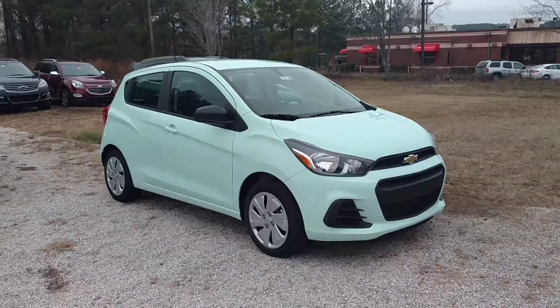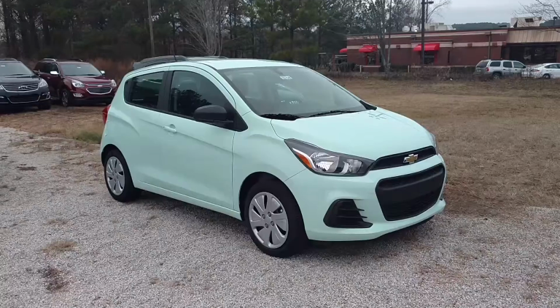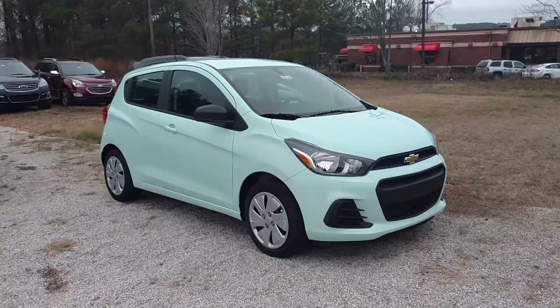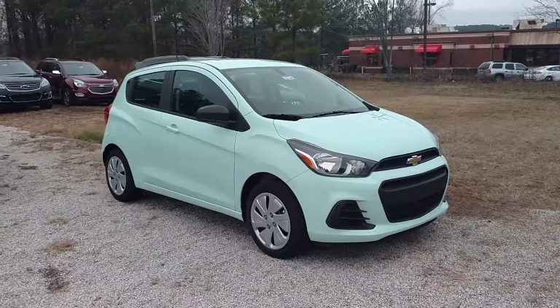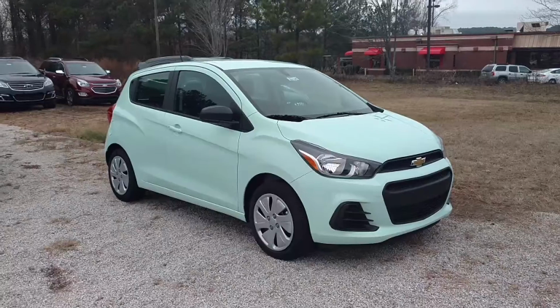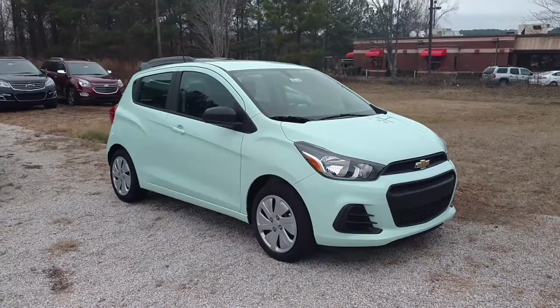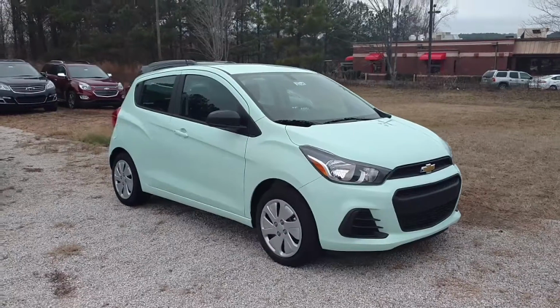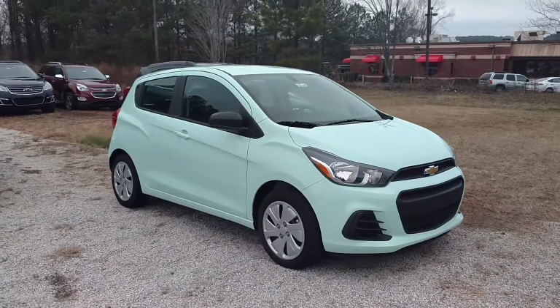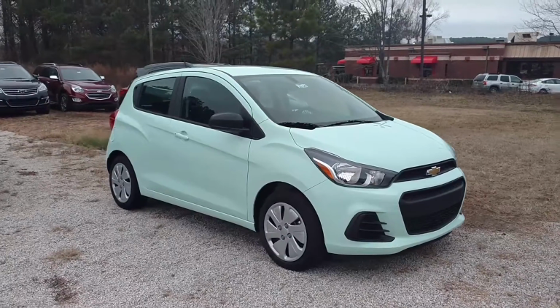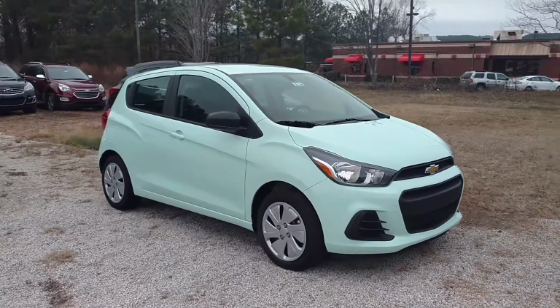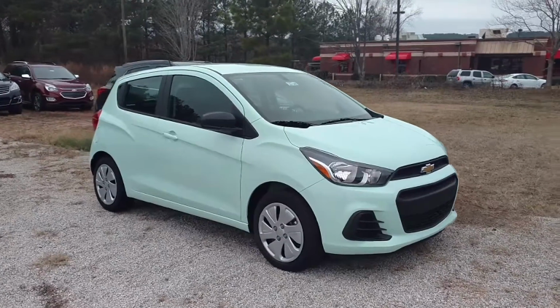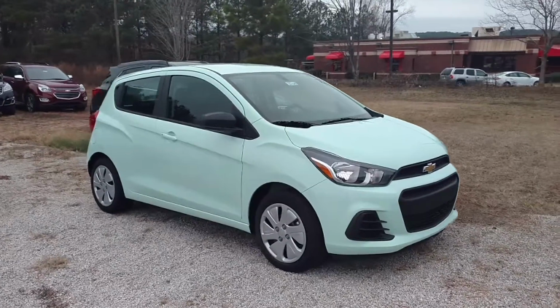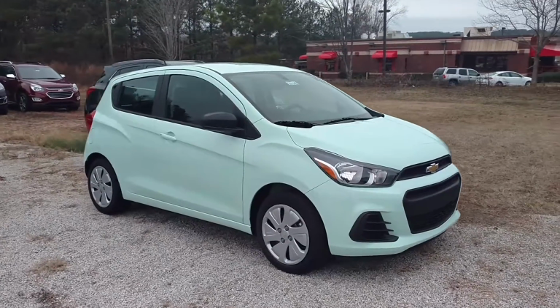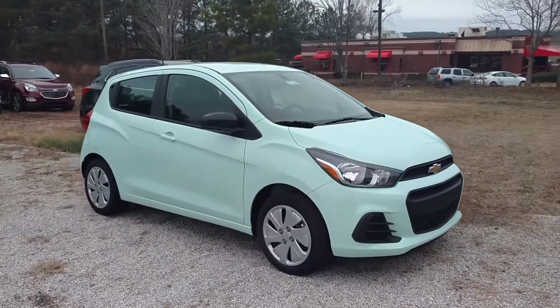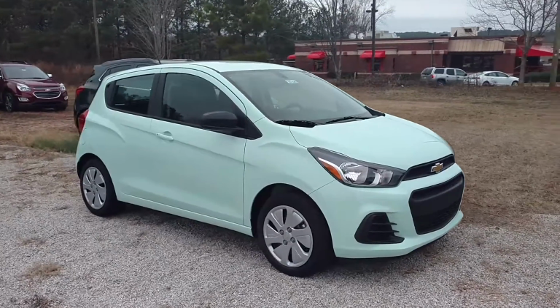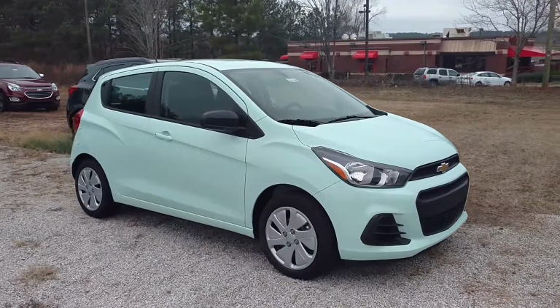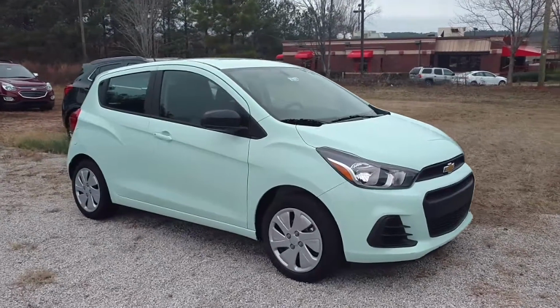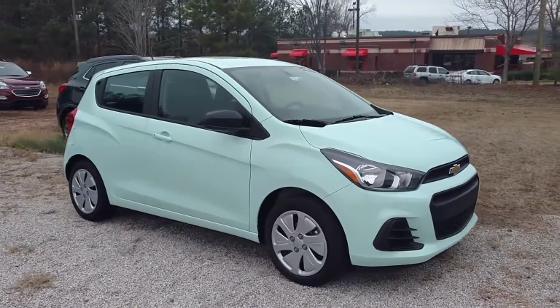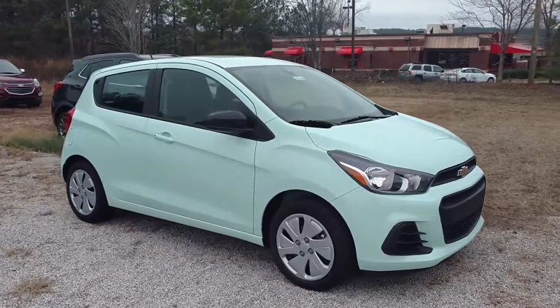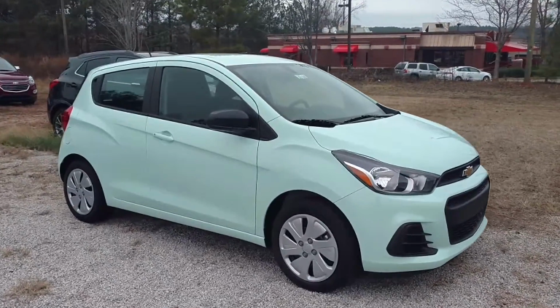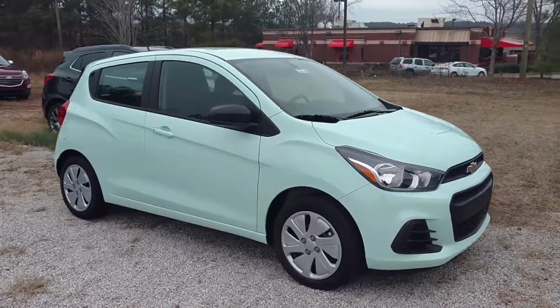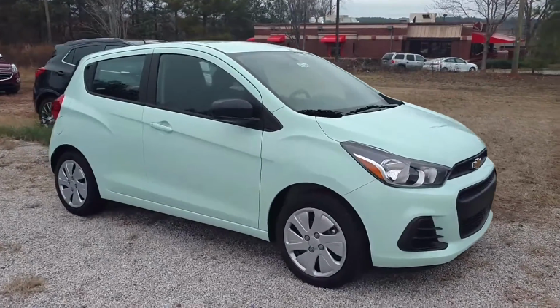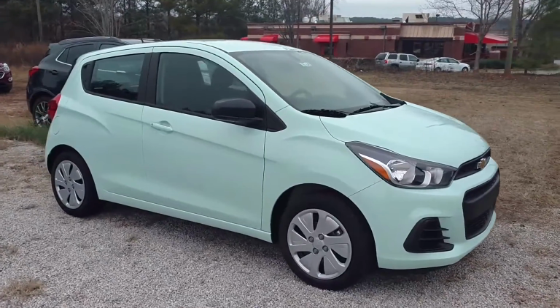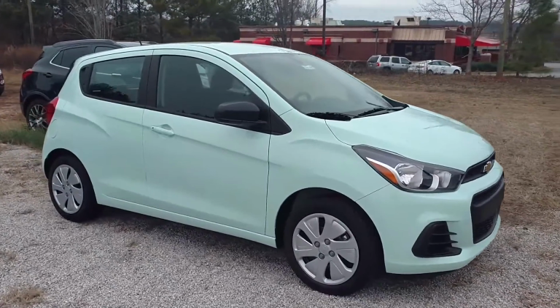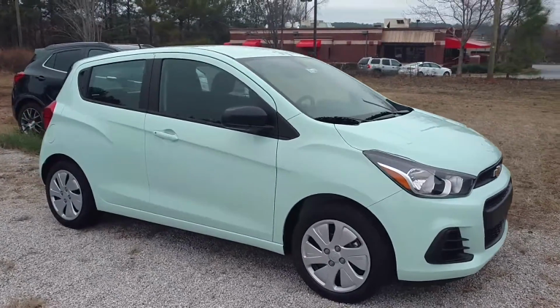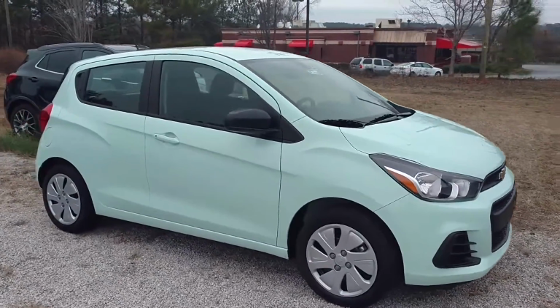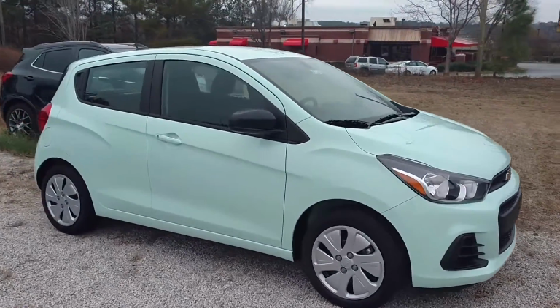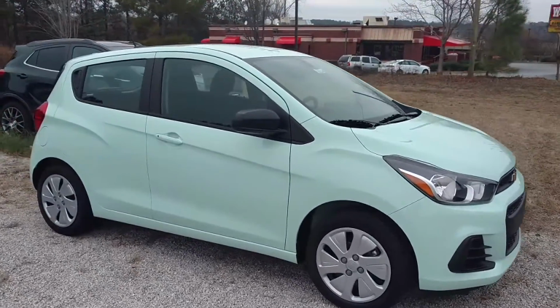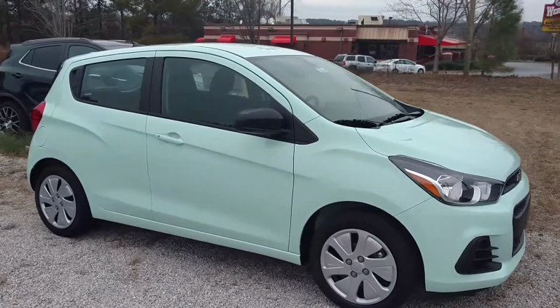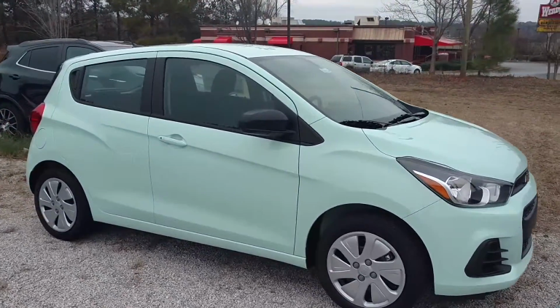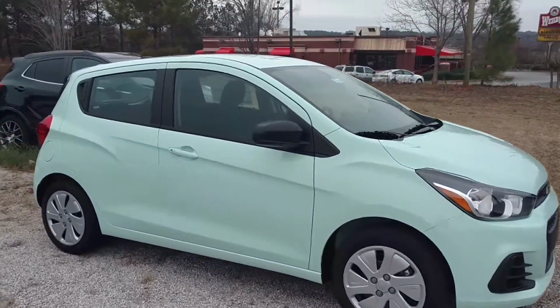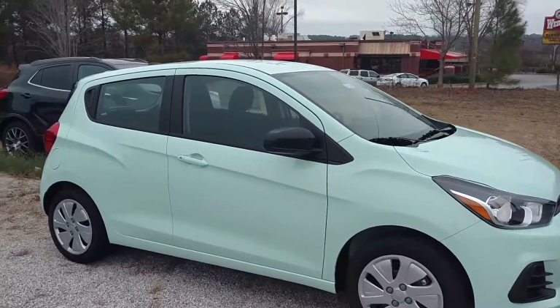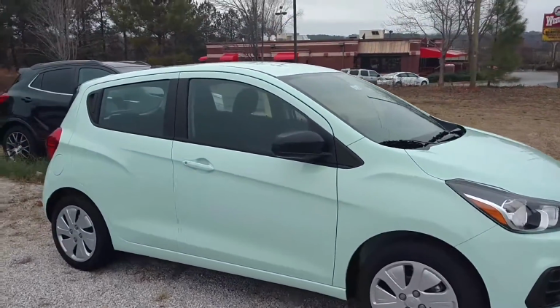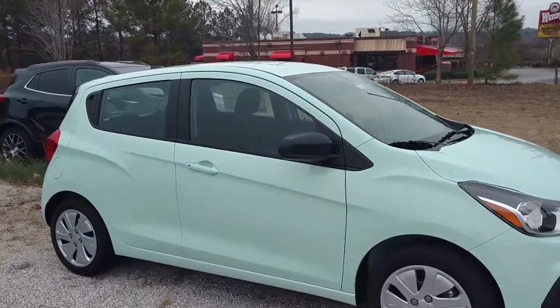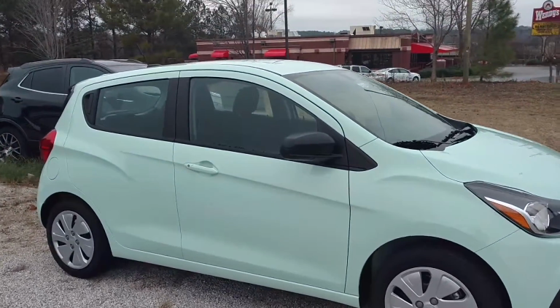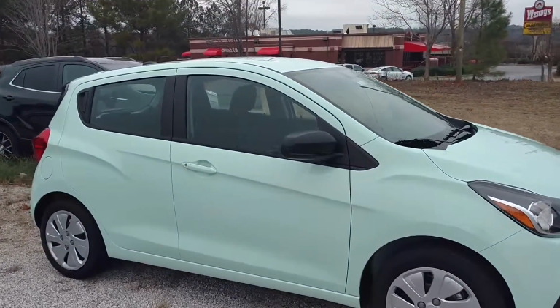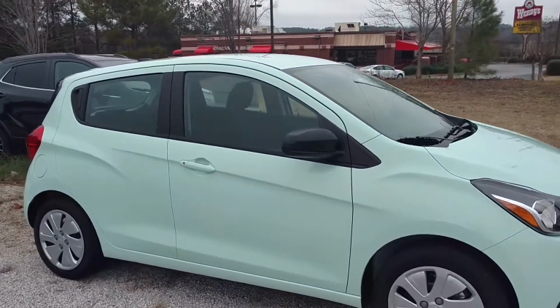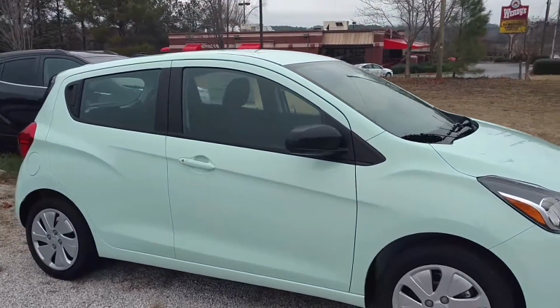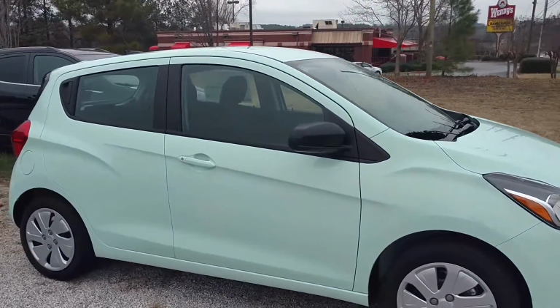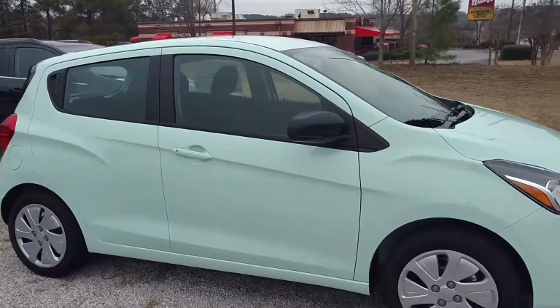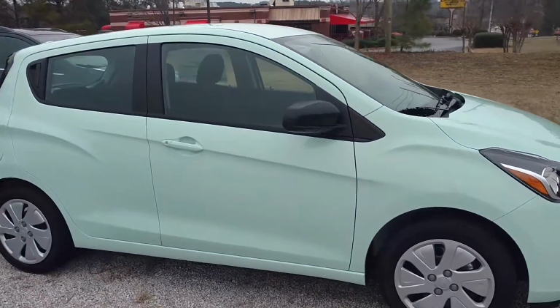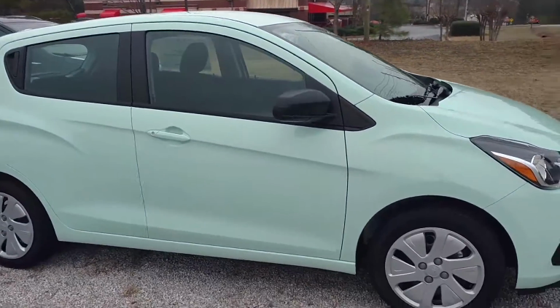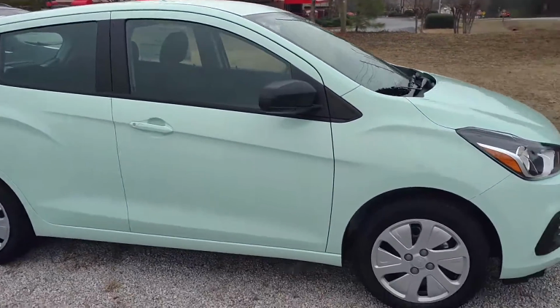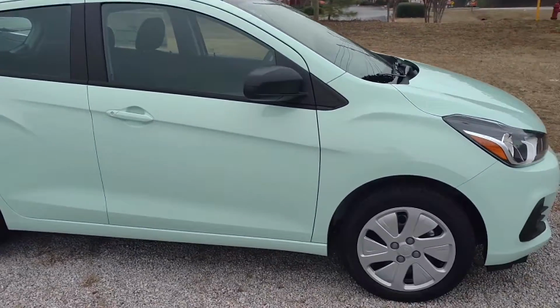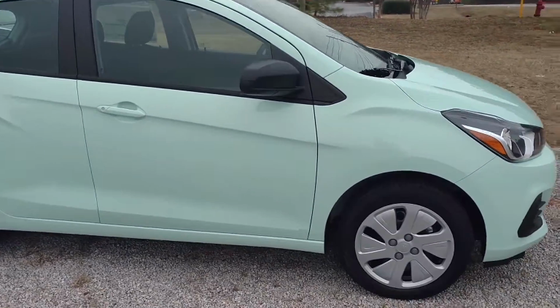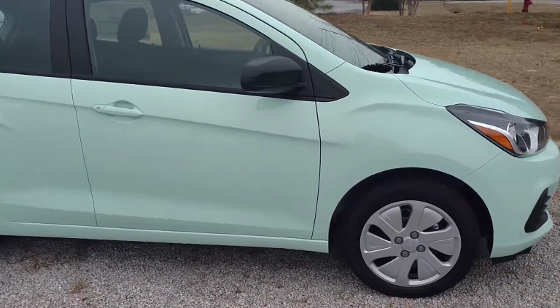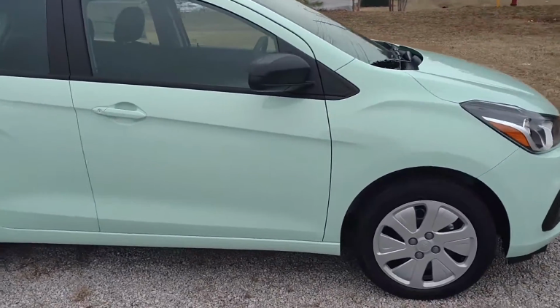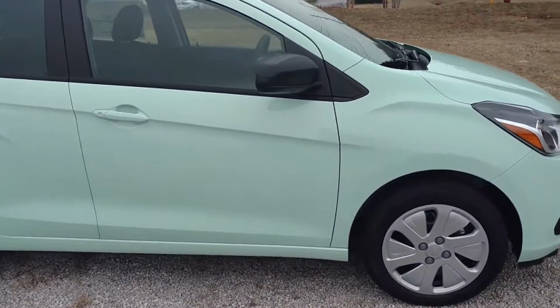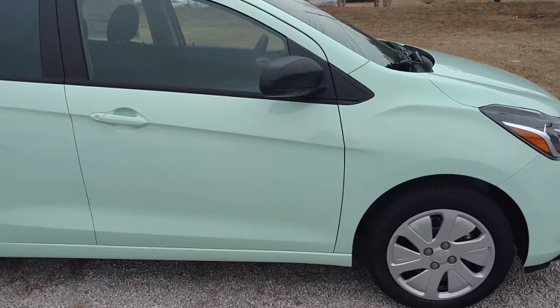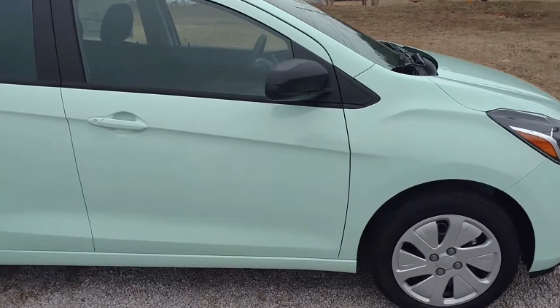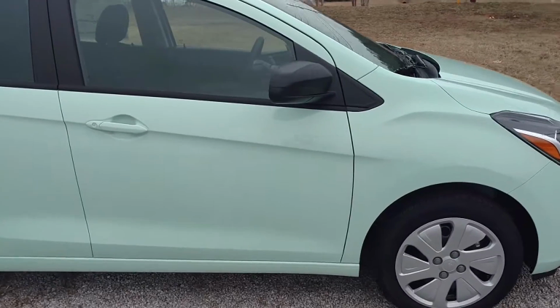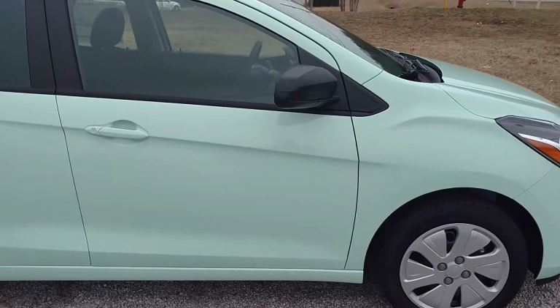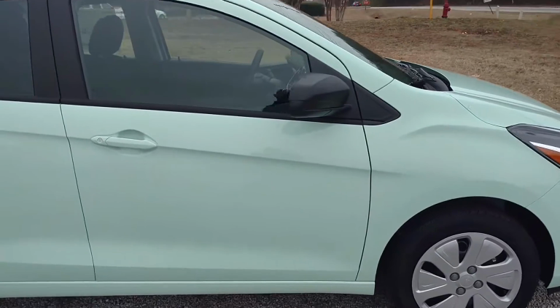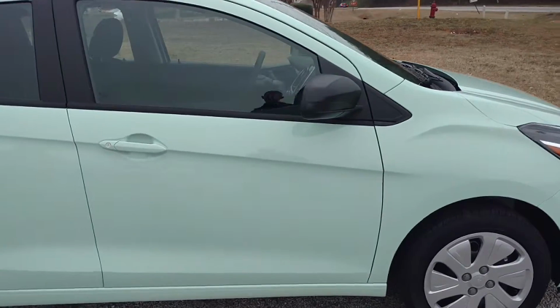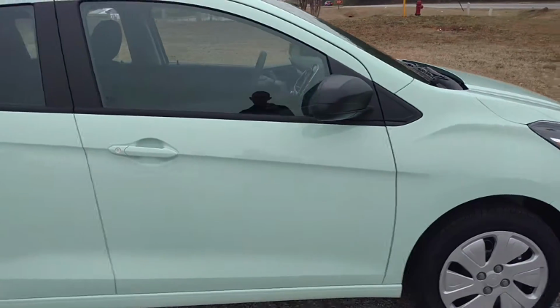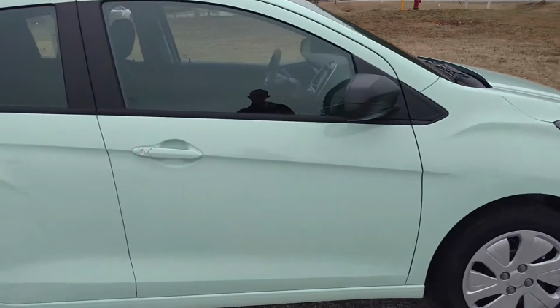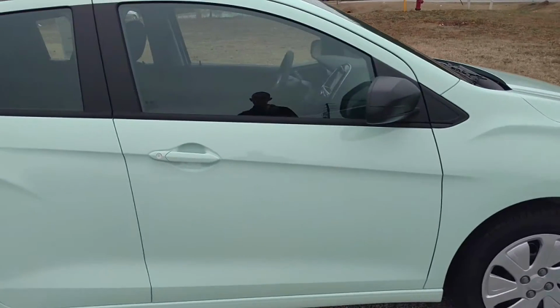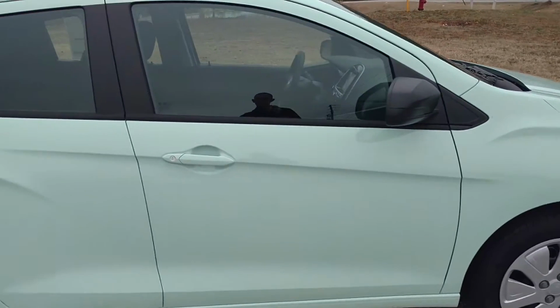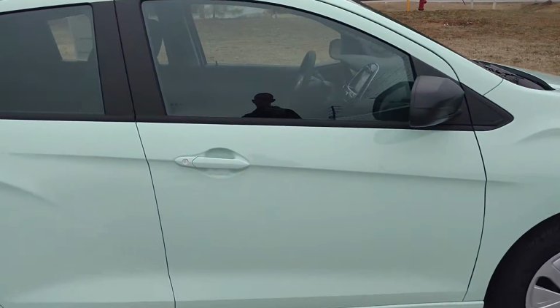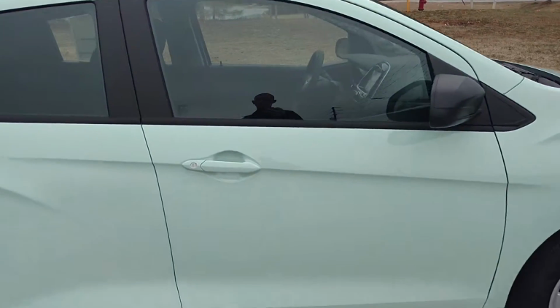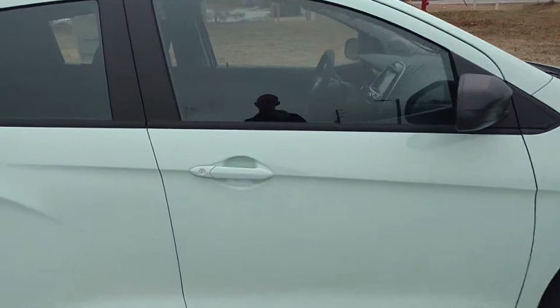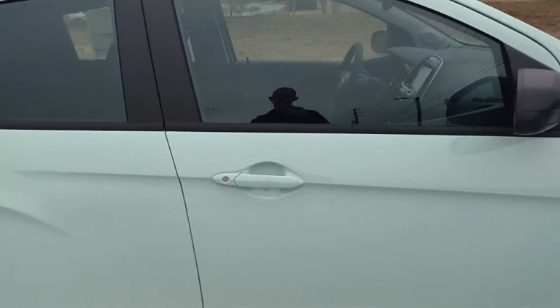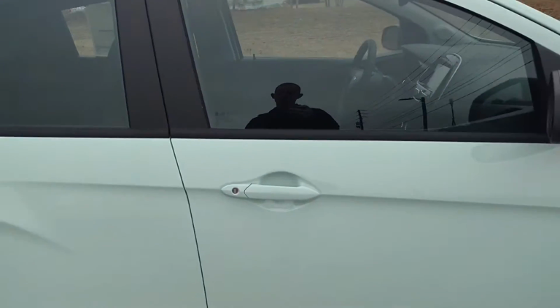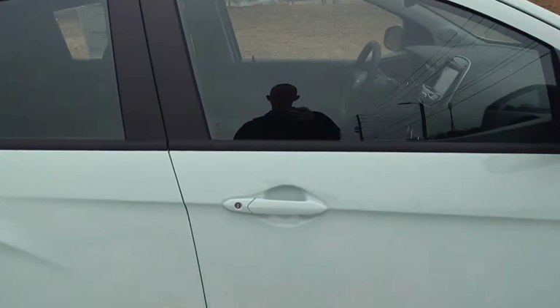Hey Paul, how you doing? This is Jimmy up here, Jimmy Britt Chevrolet. This is the Mint Chevrolet Spark that we've got.